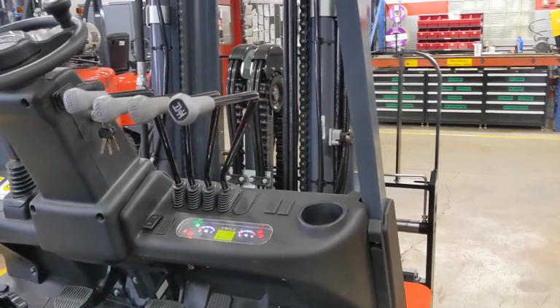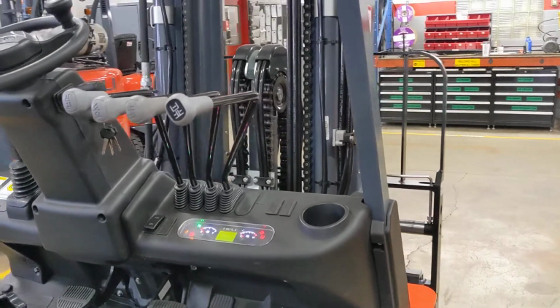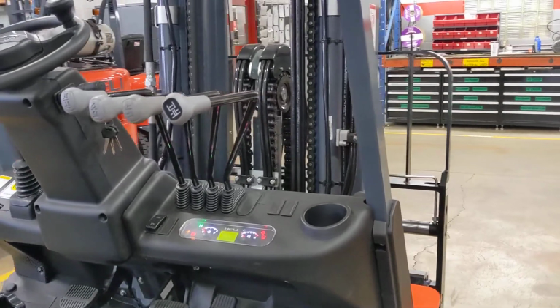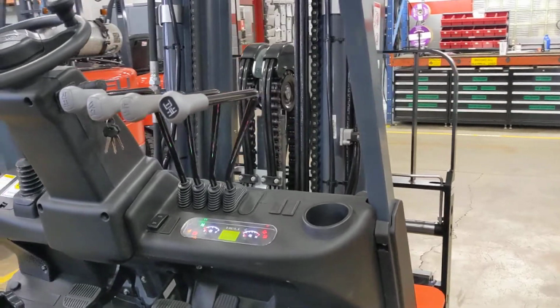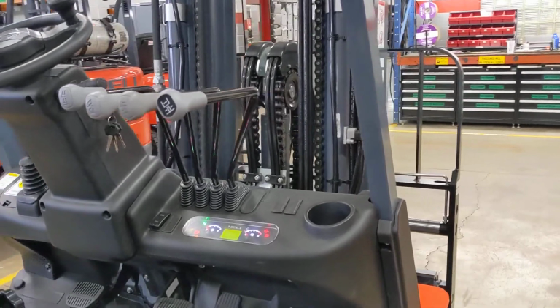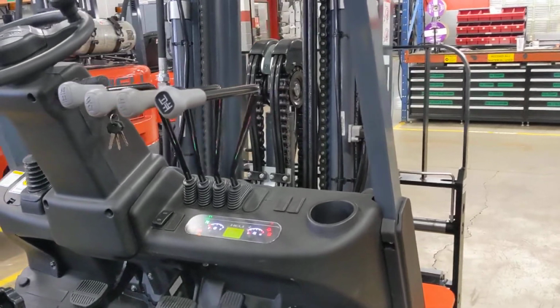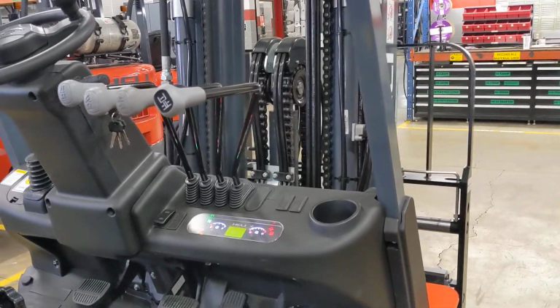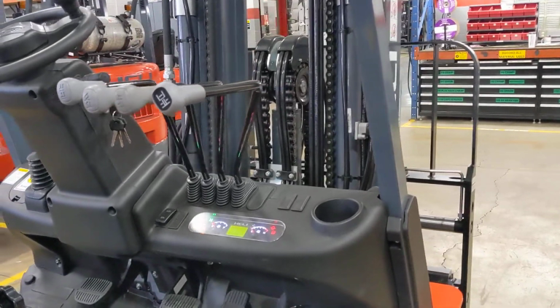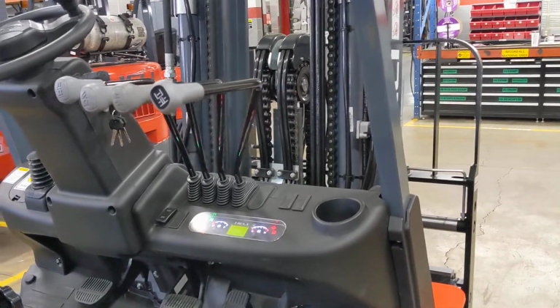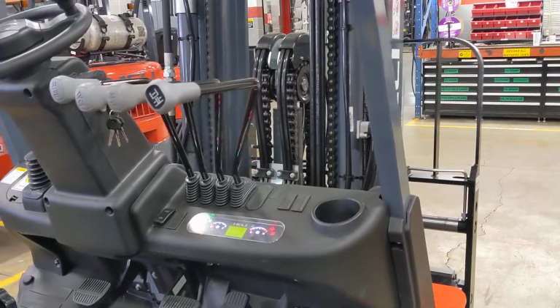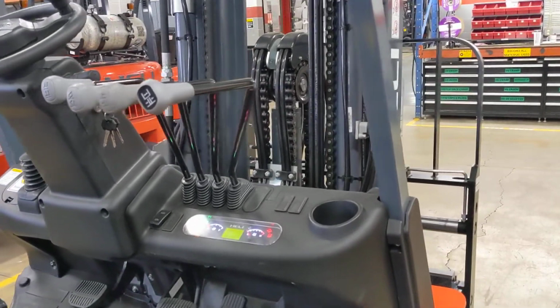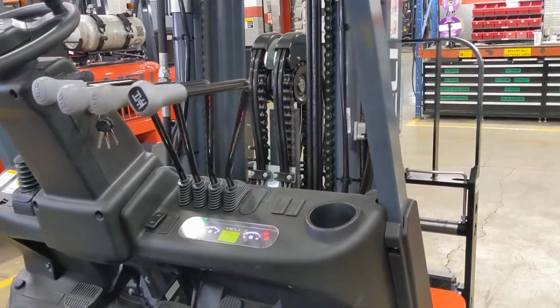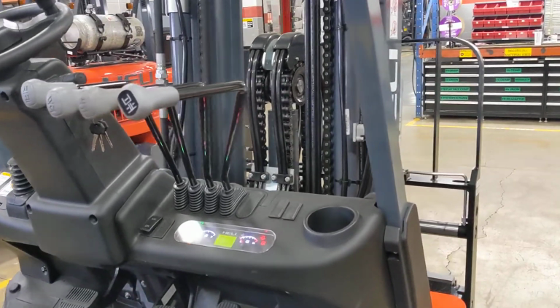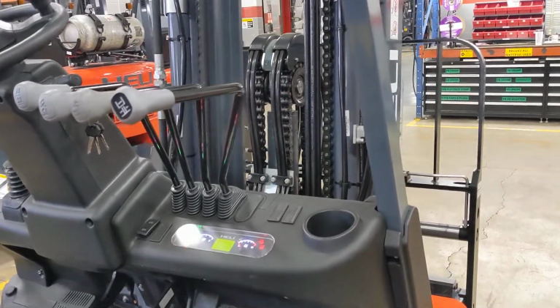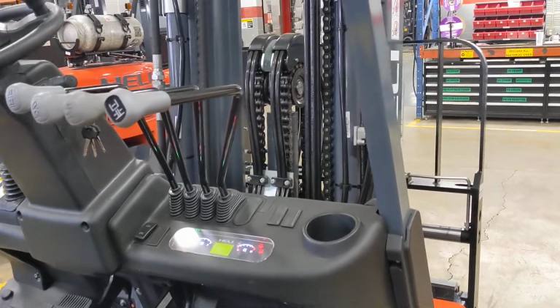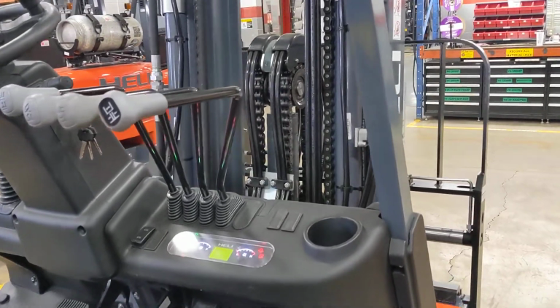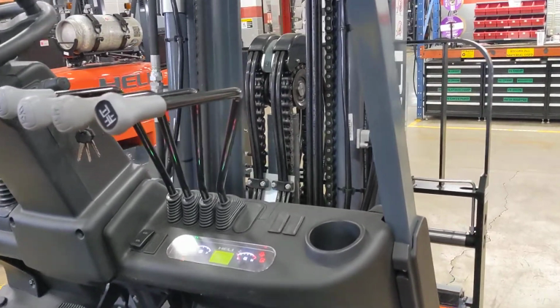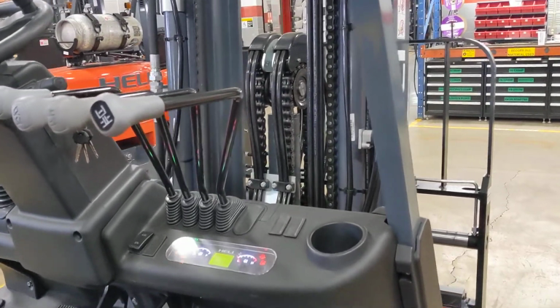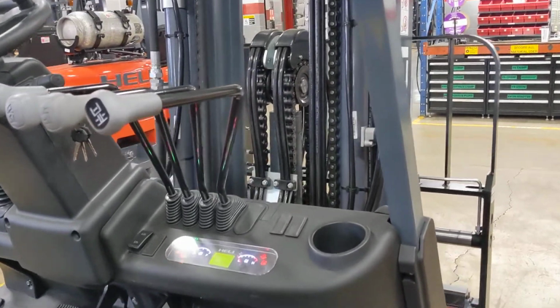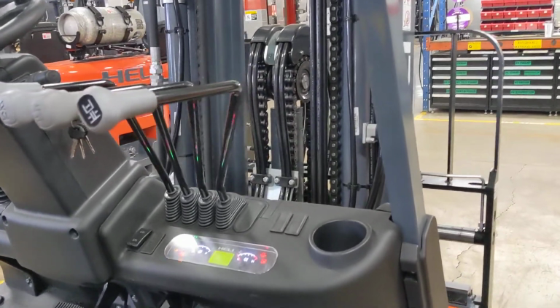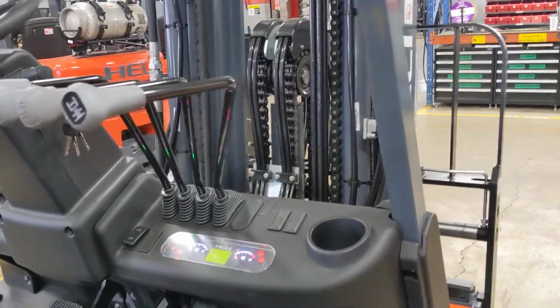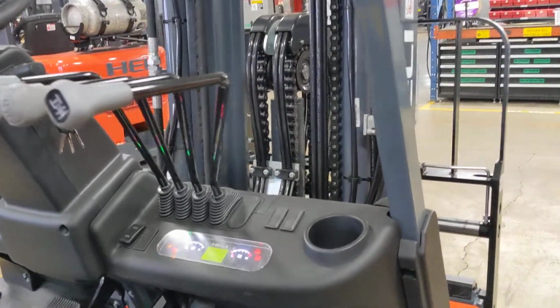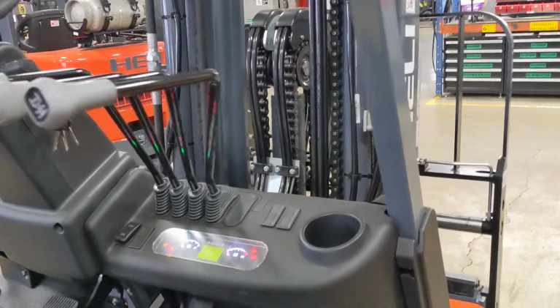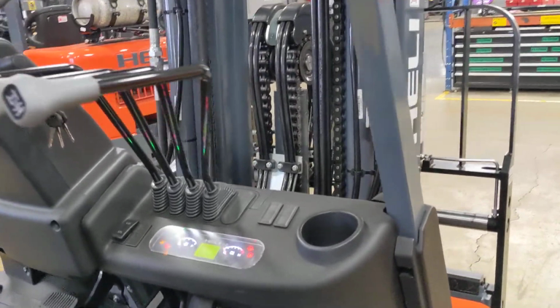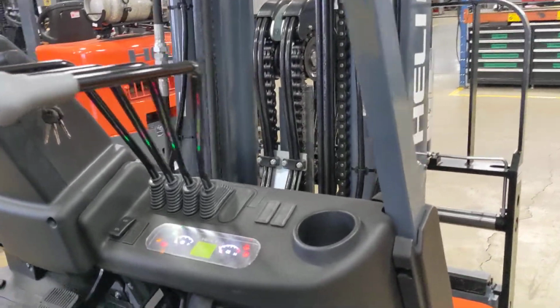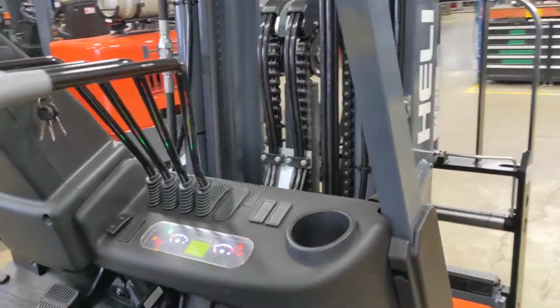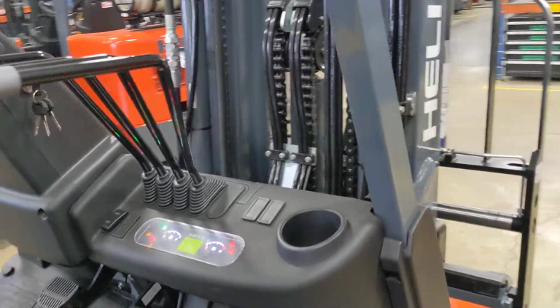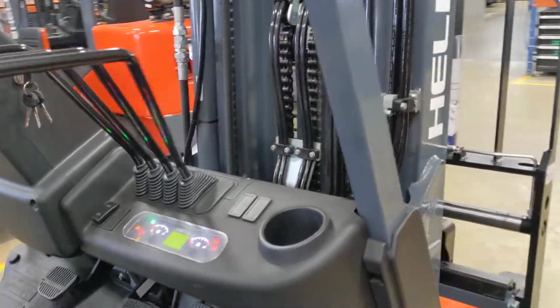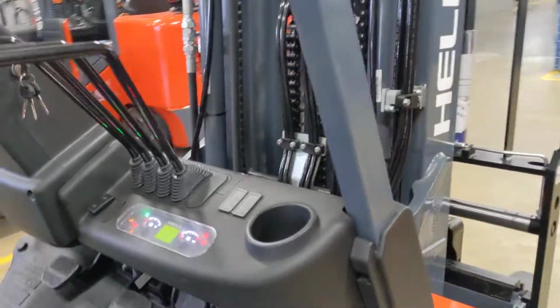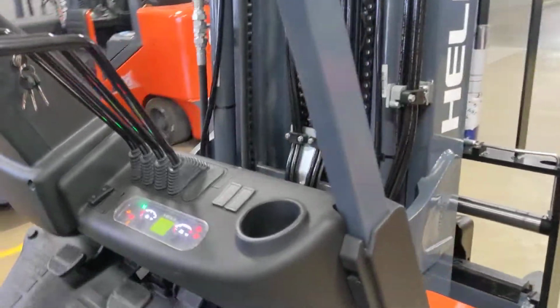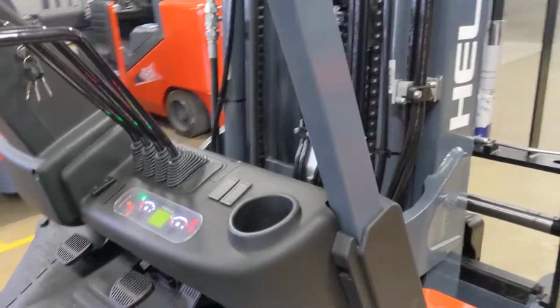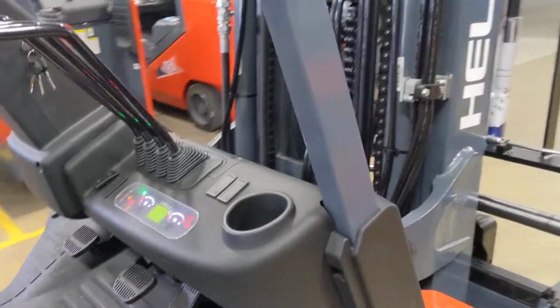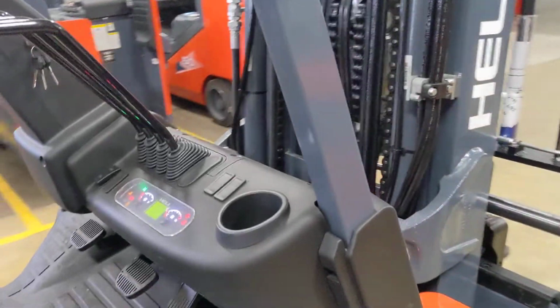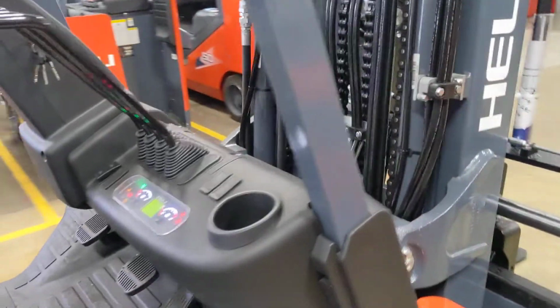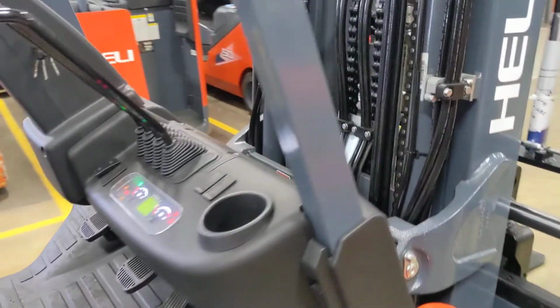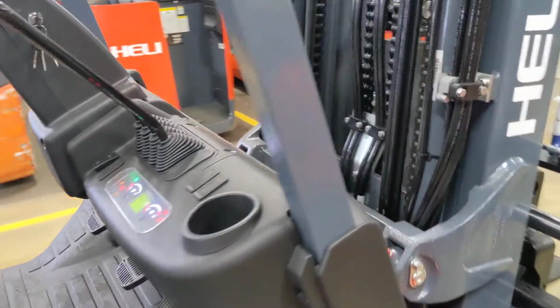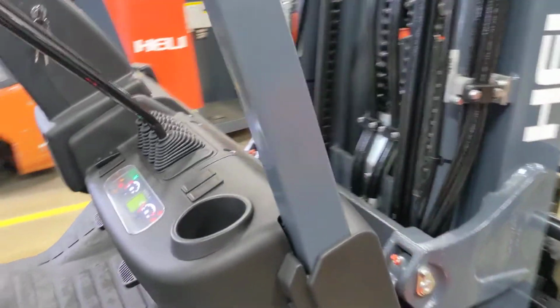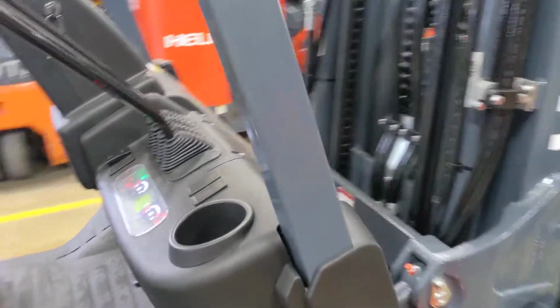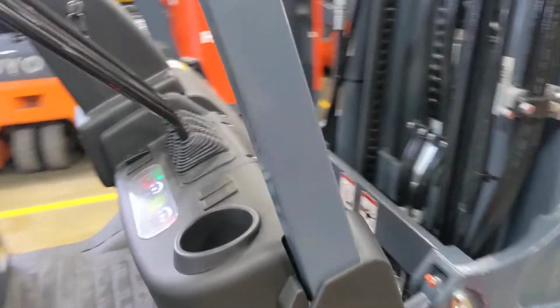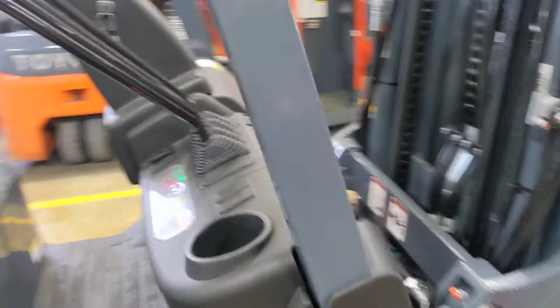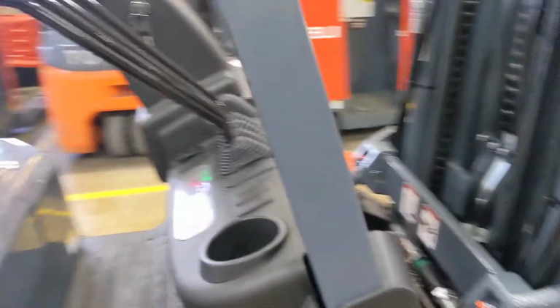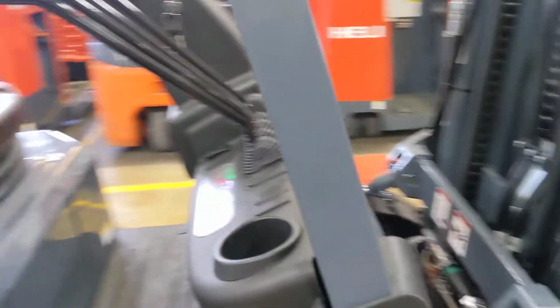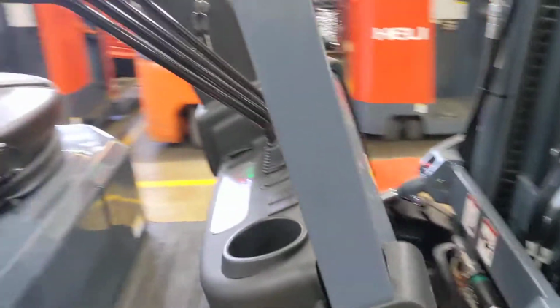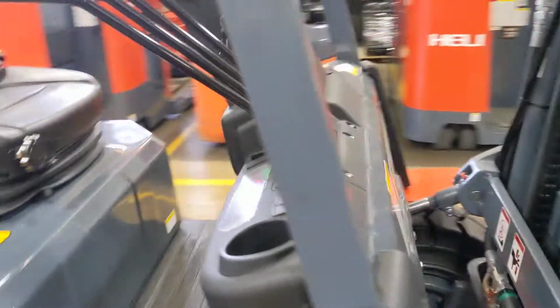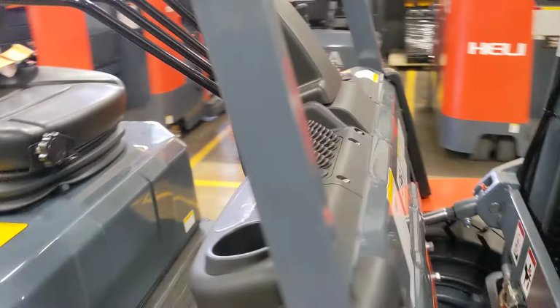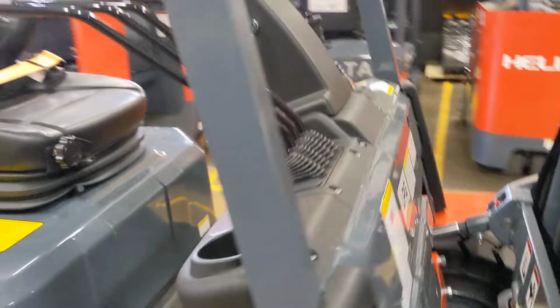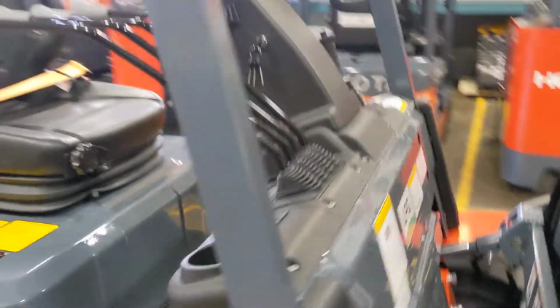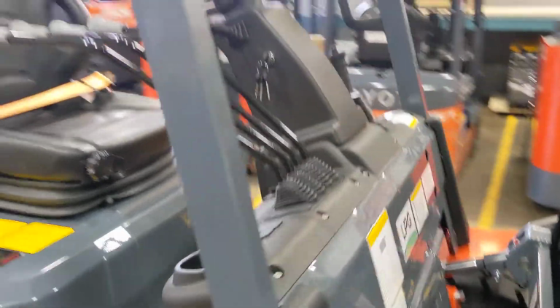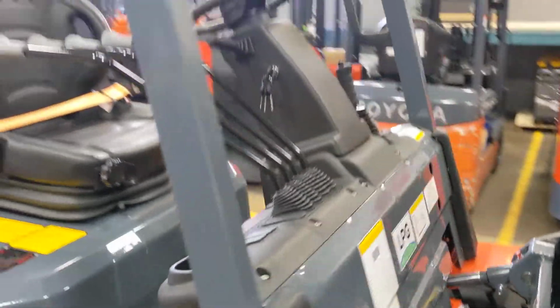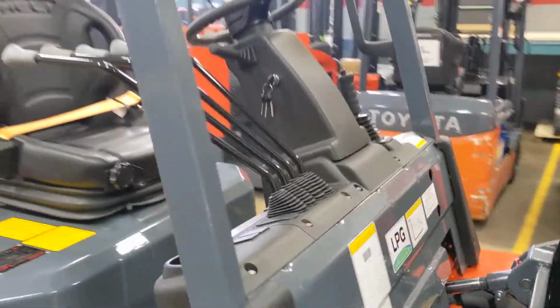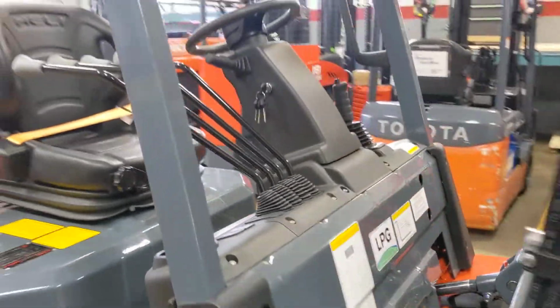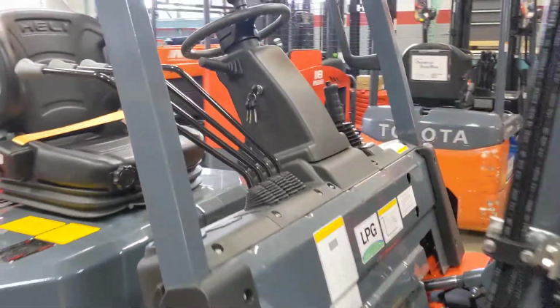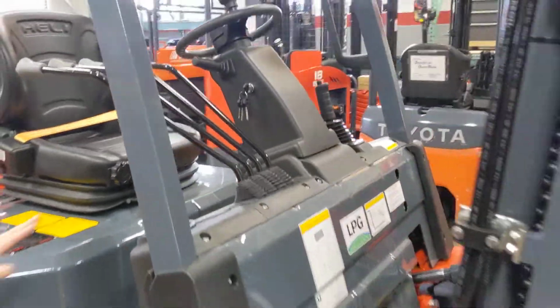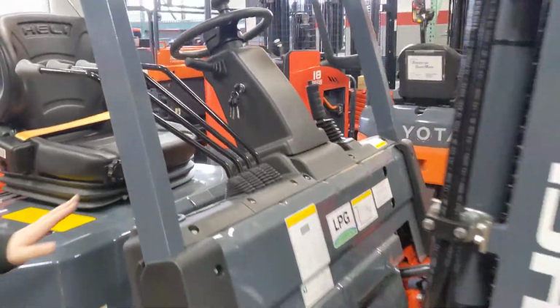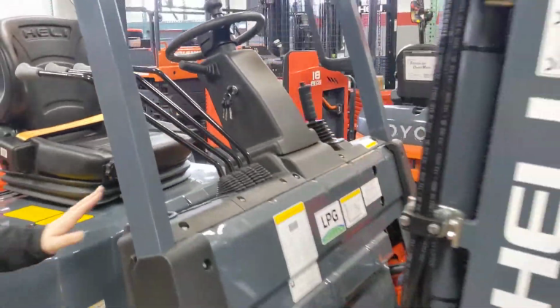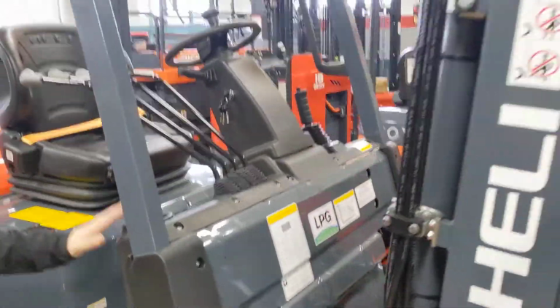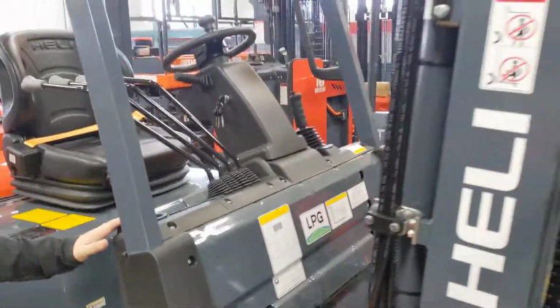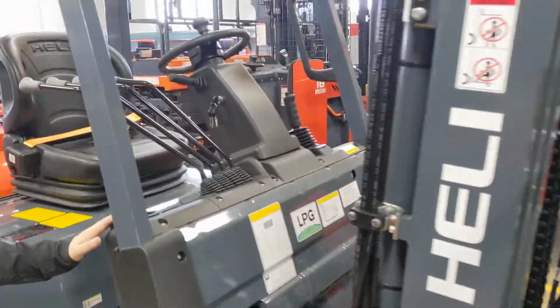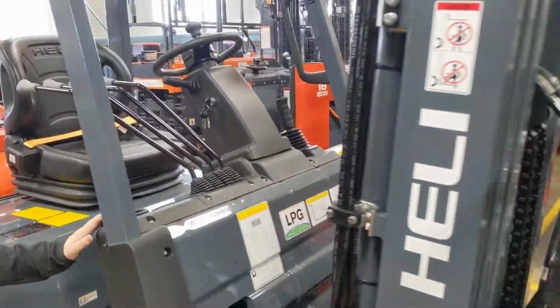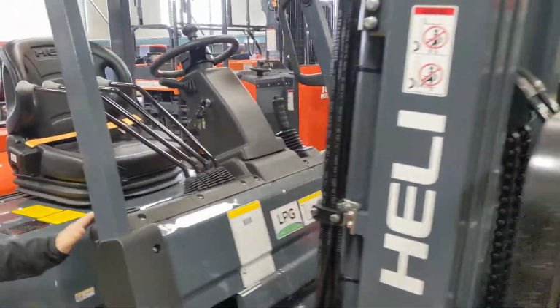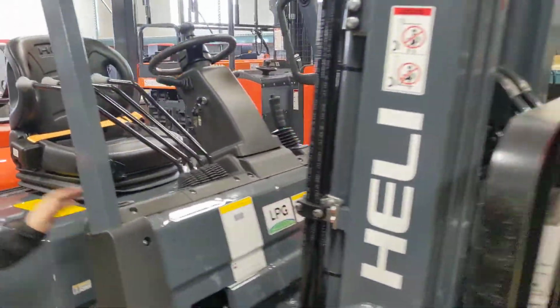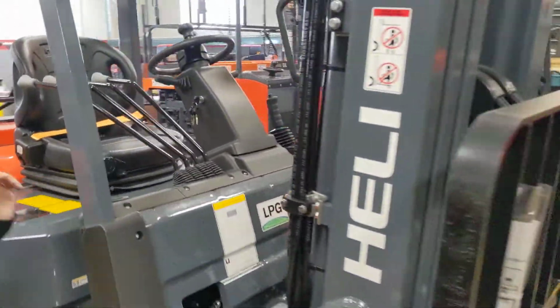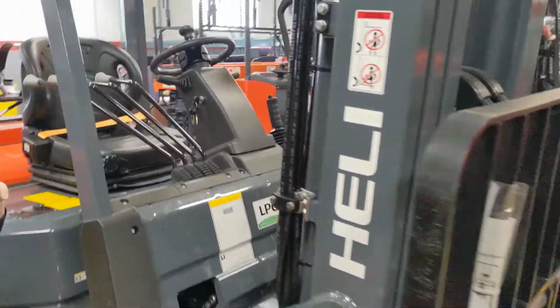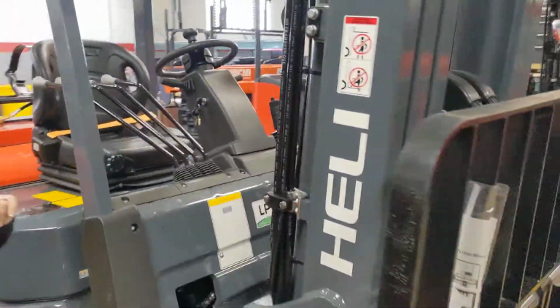You'll see there that it has four-way hydraulics, and while I'm on this side, I'll show you that it has that cup holder as well.